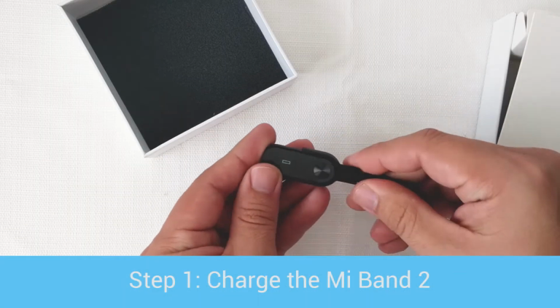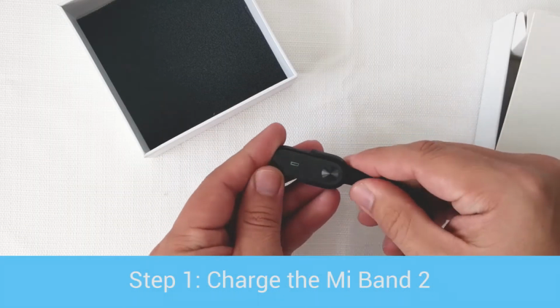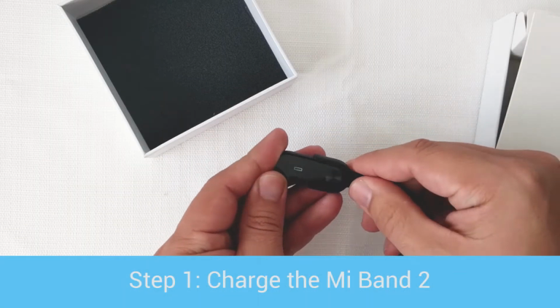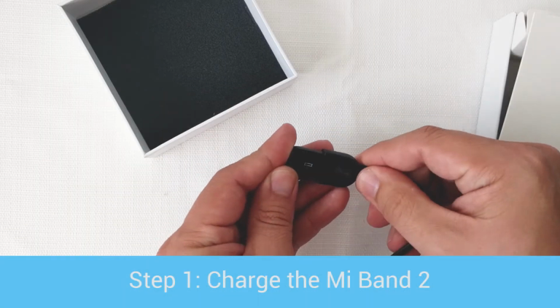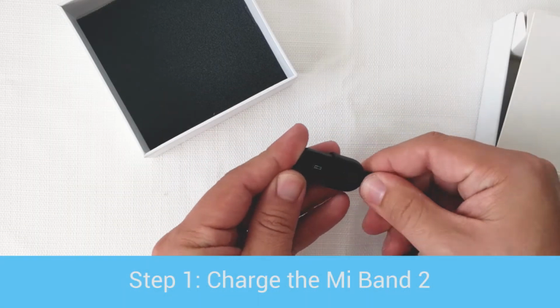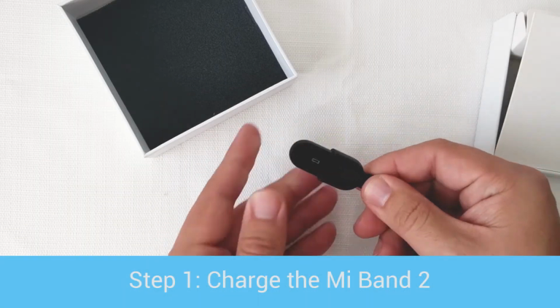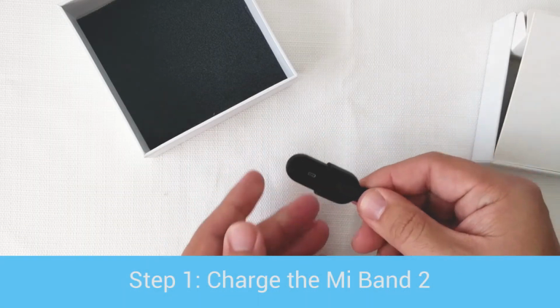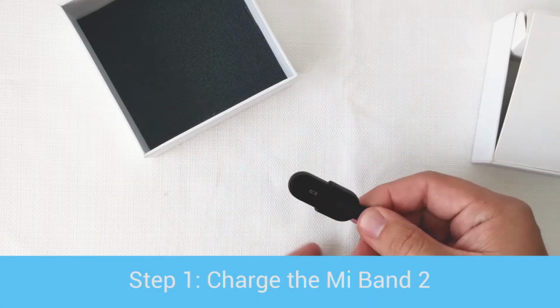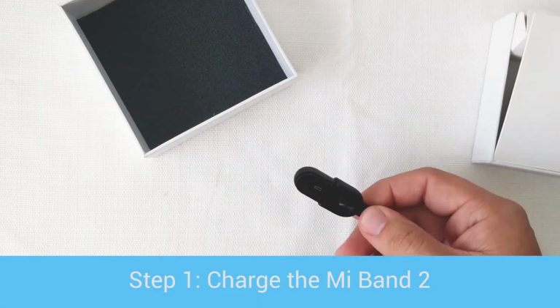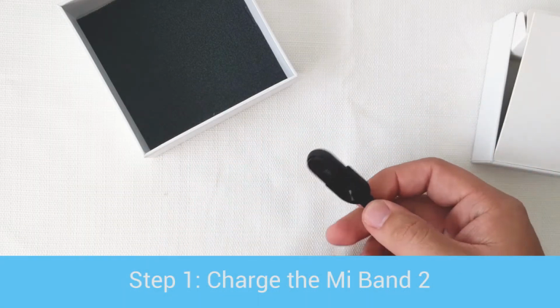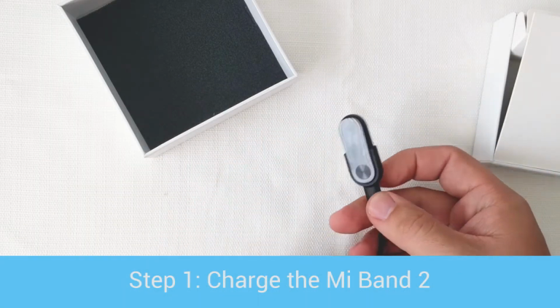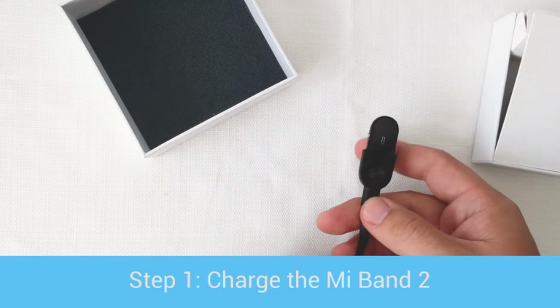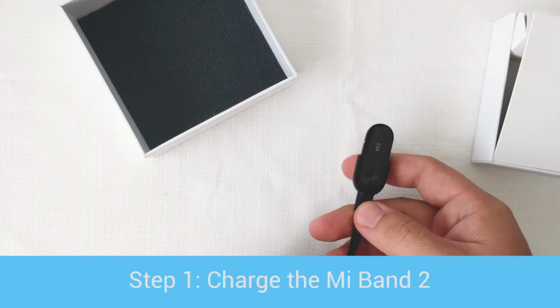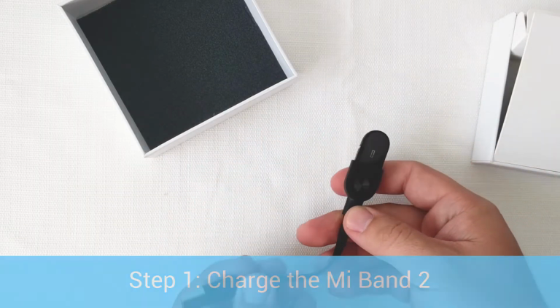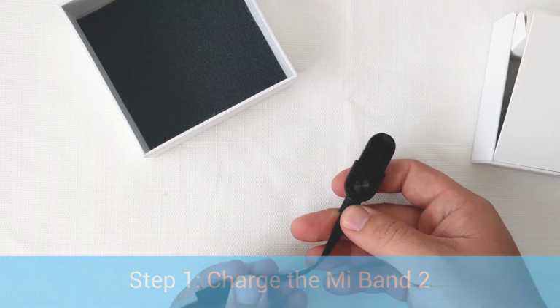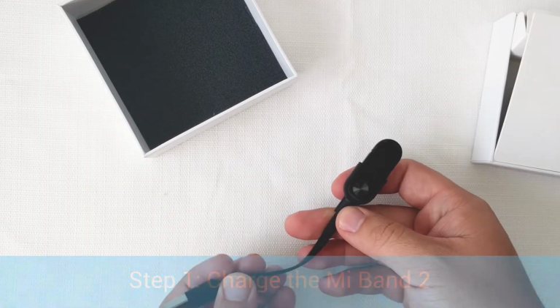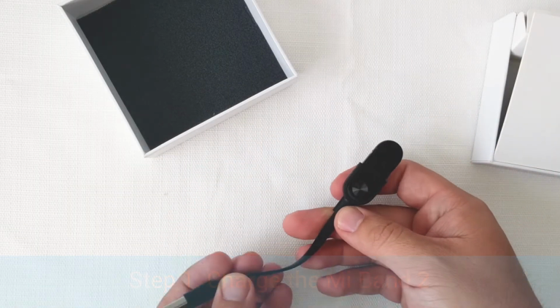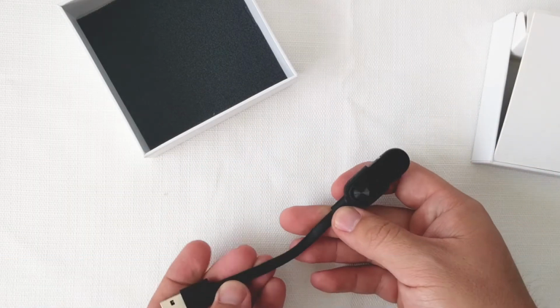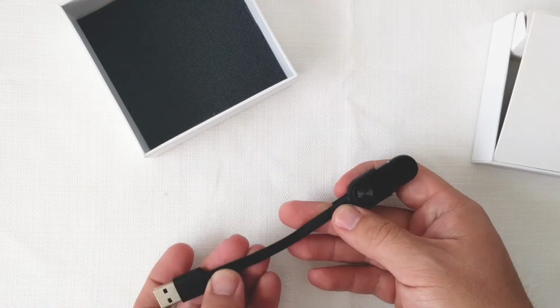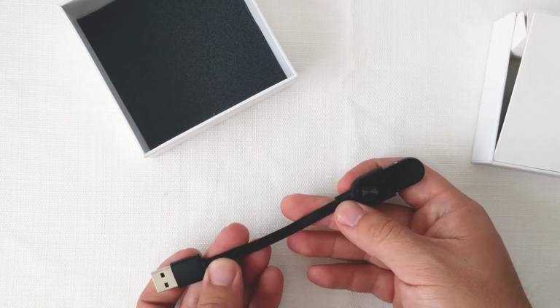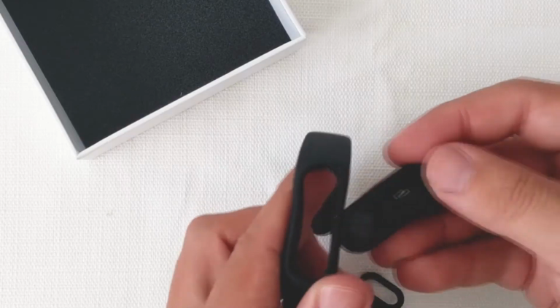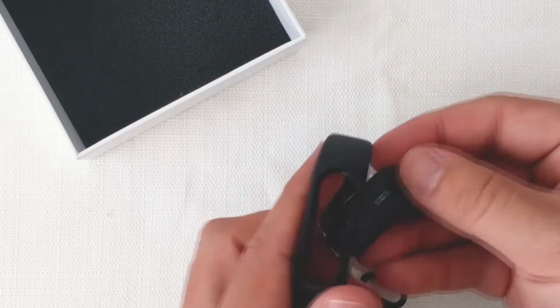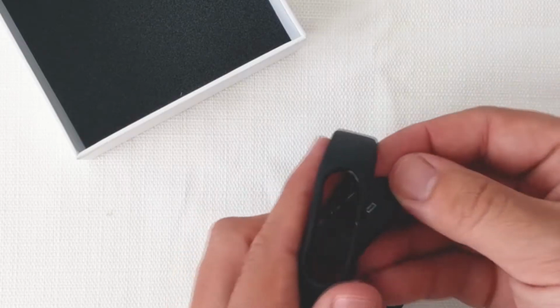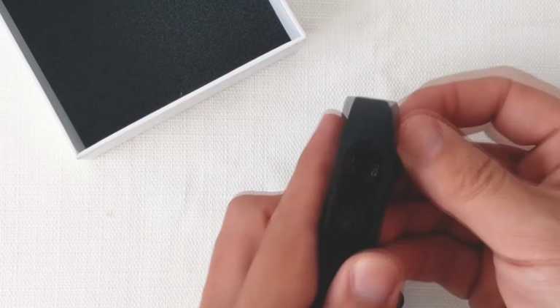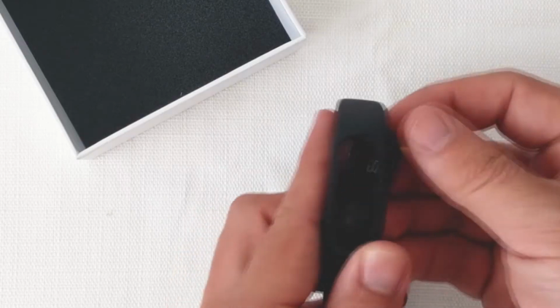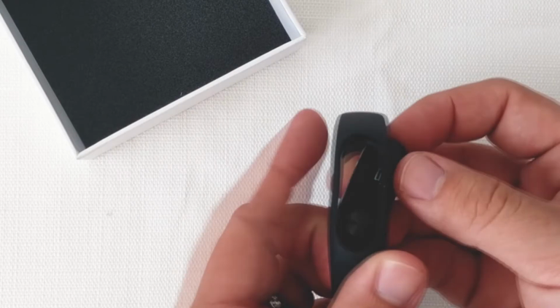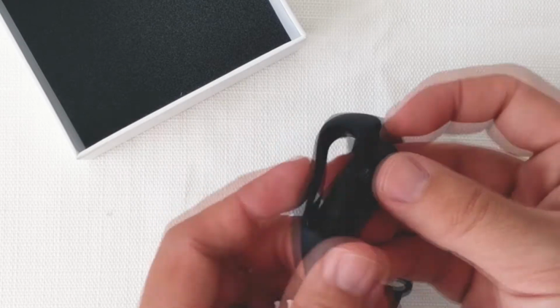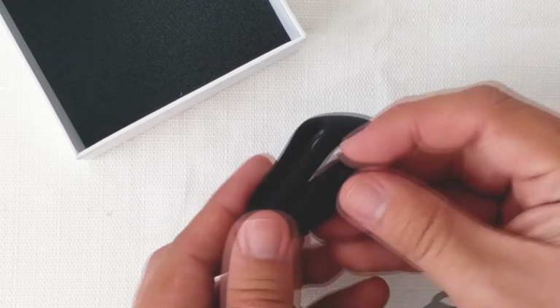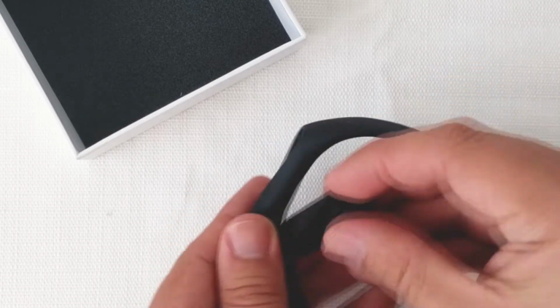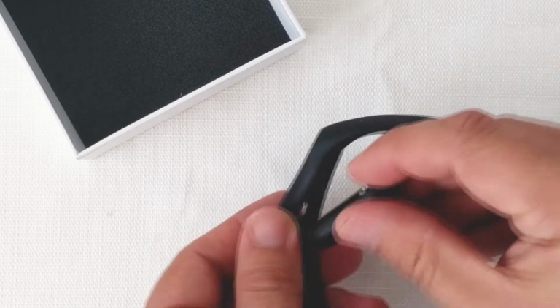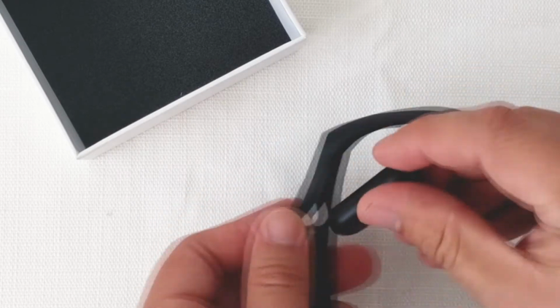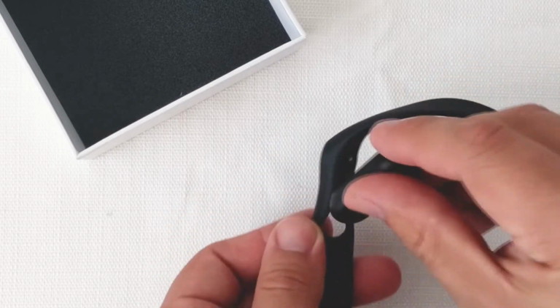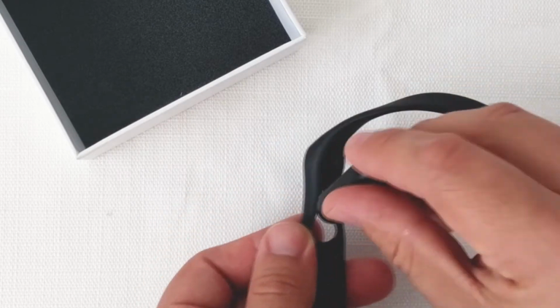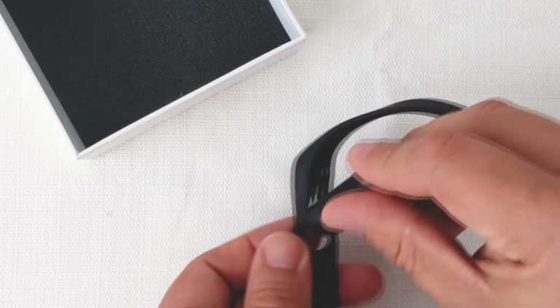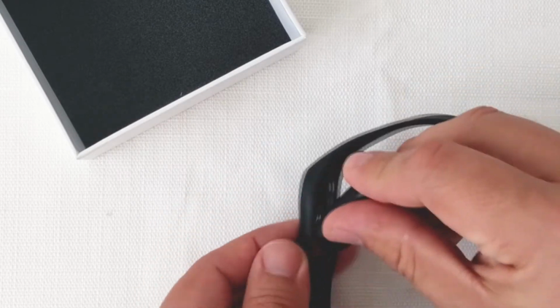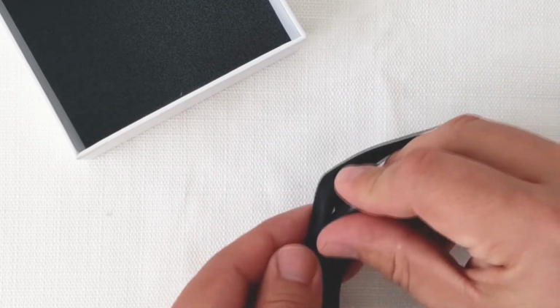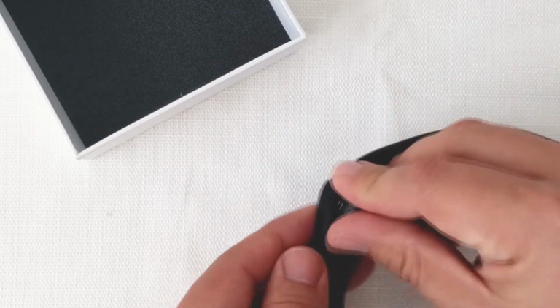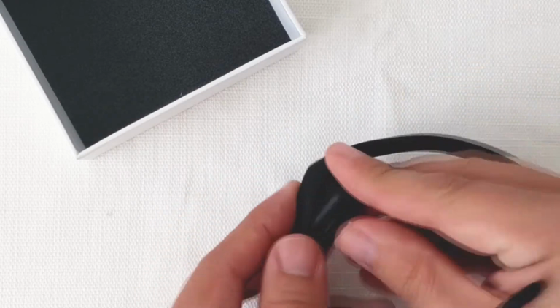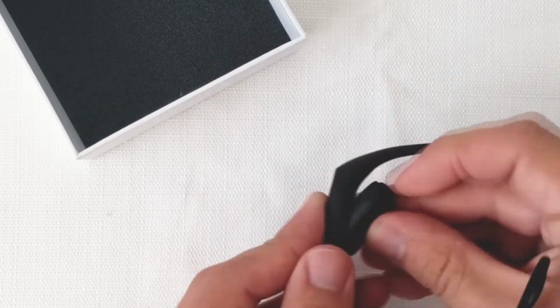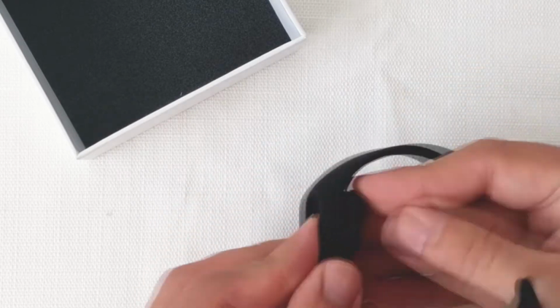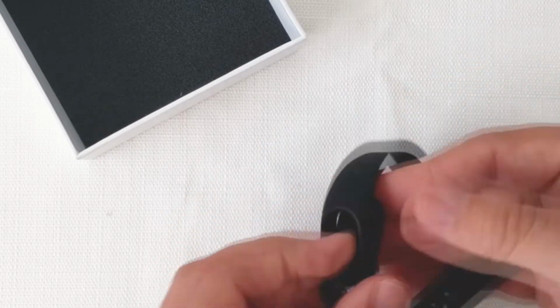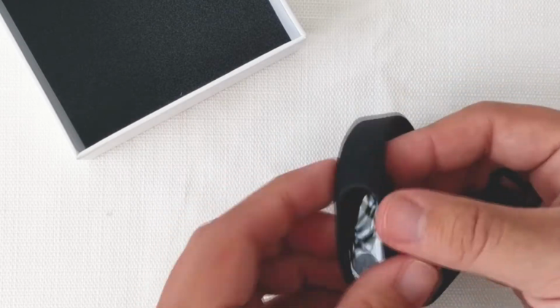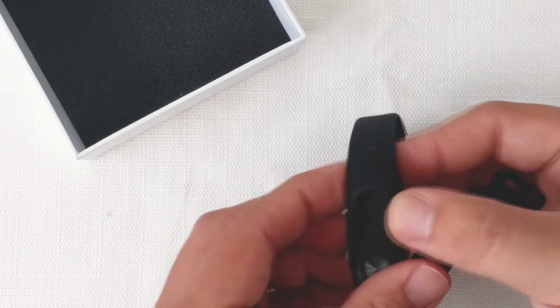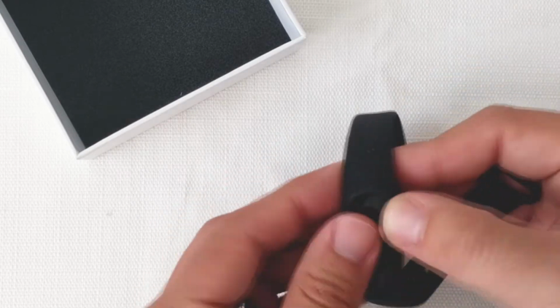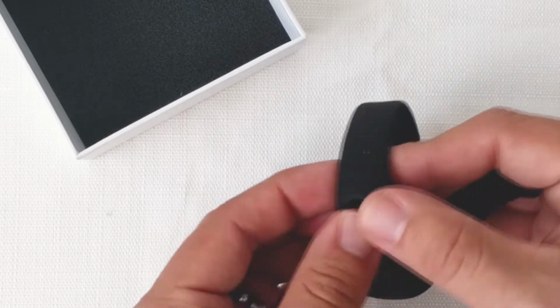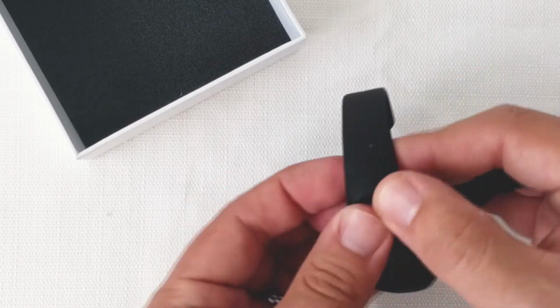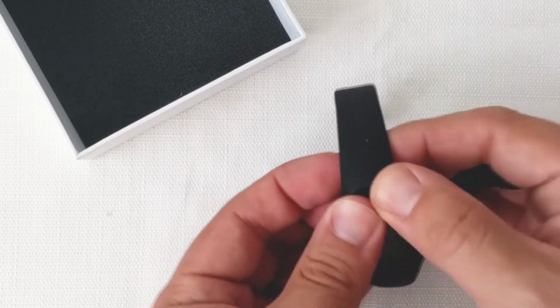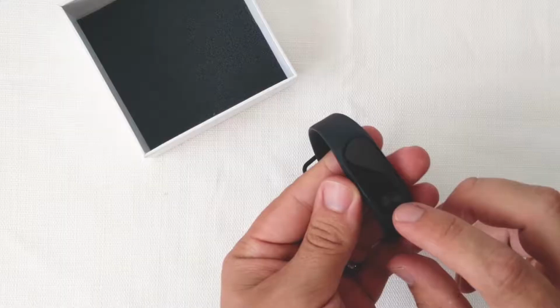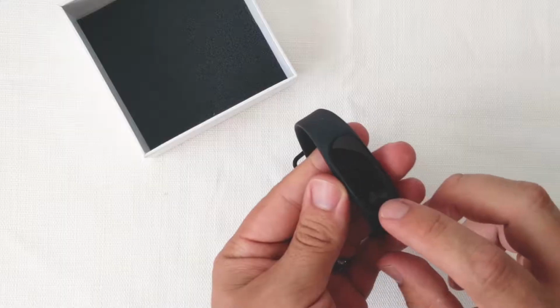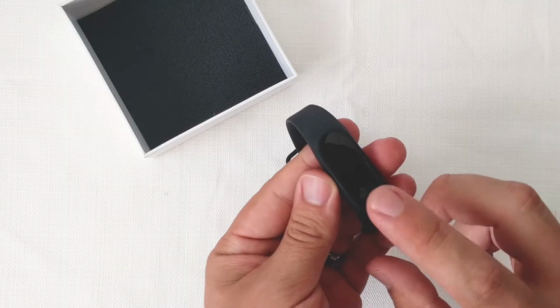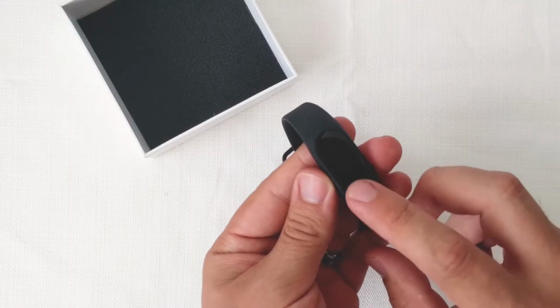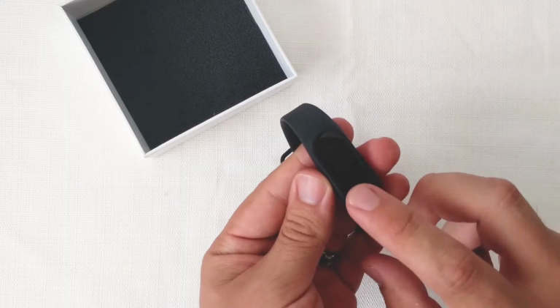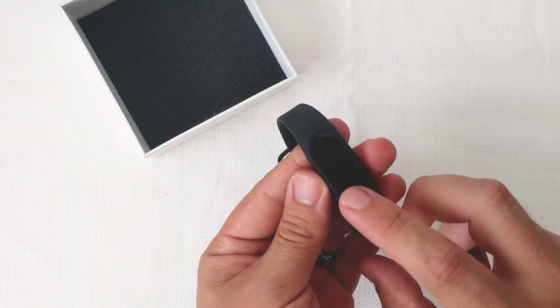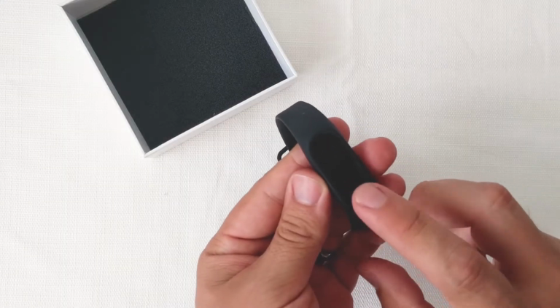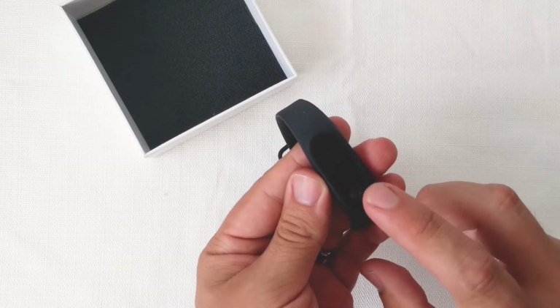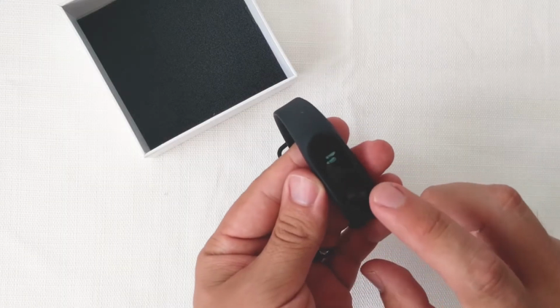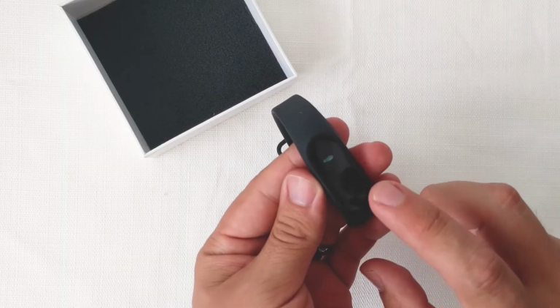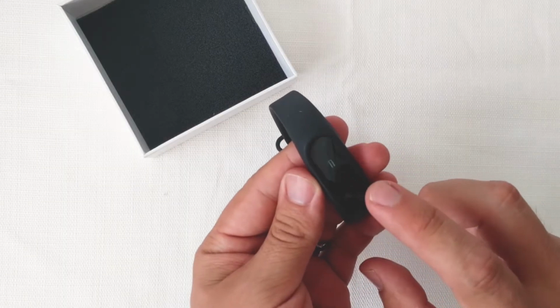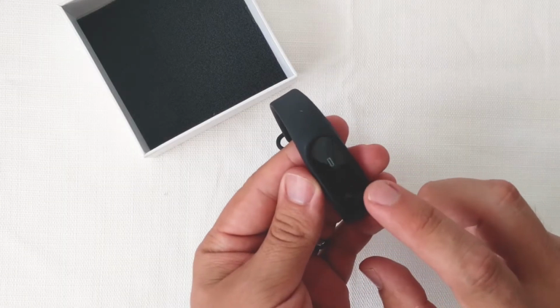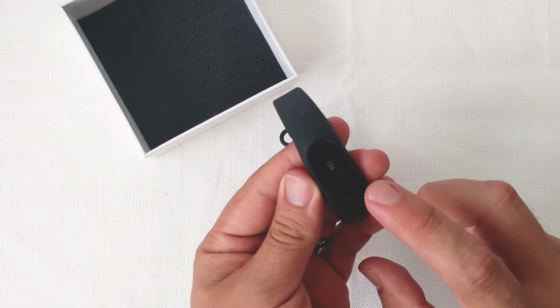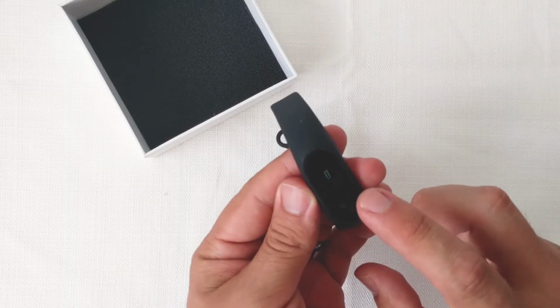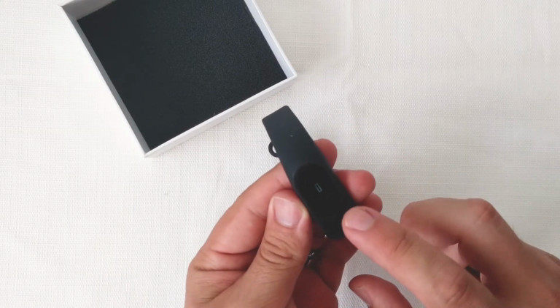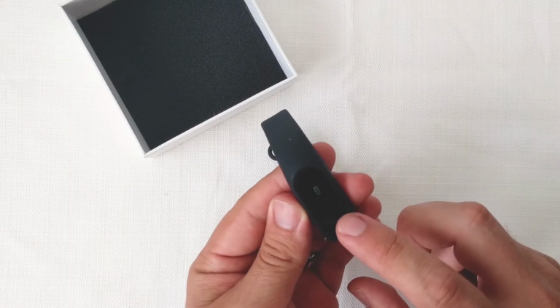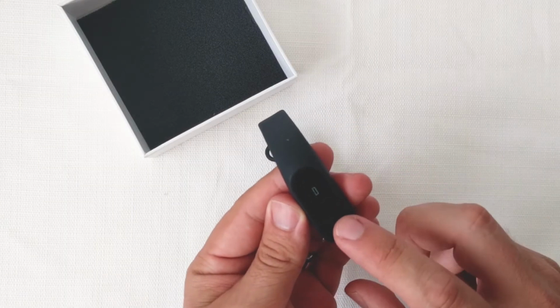Step 1: Charge the Mi Band 2 using the included USB charger. After the Mi Band 2 is fully charged, you can insert it into the included wristband.